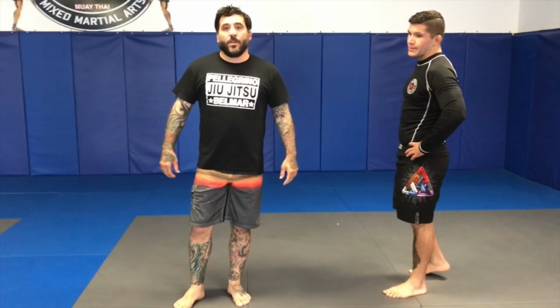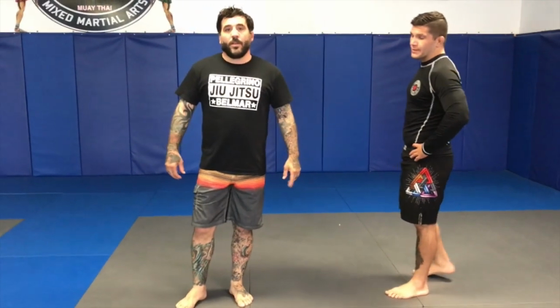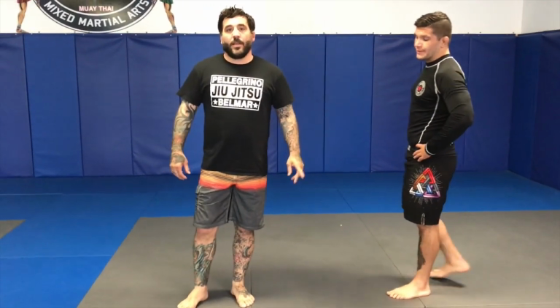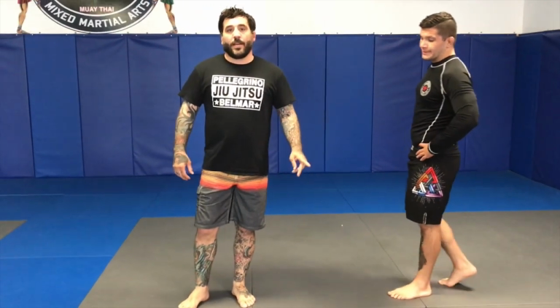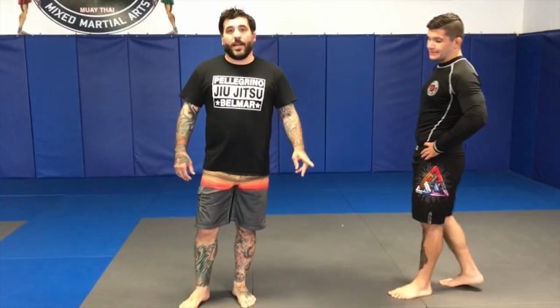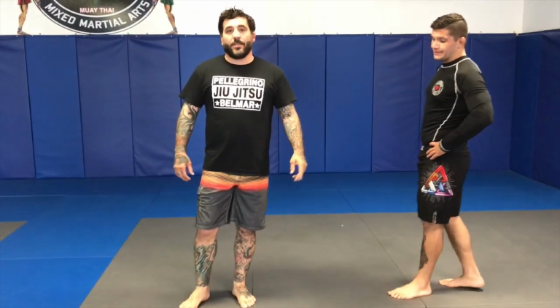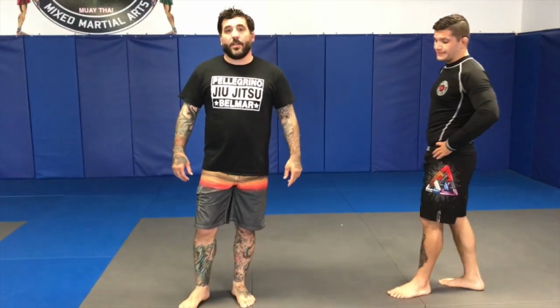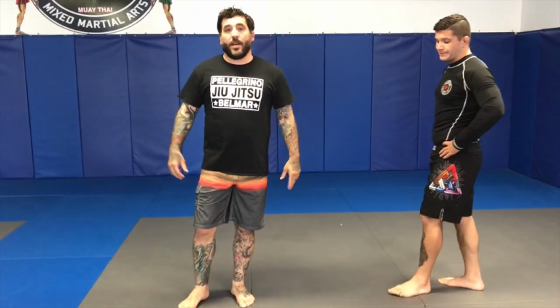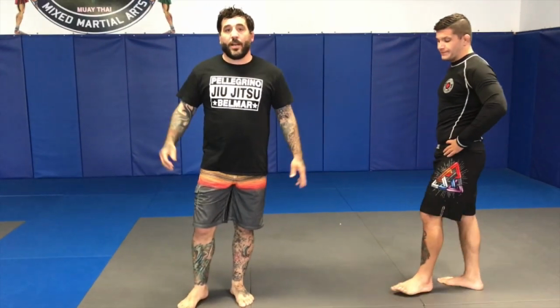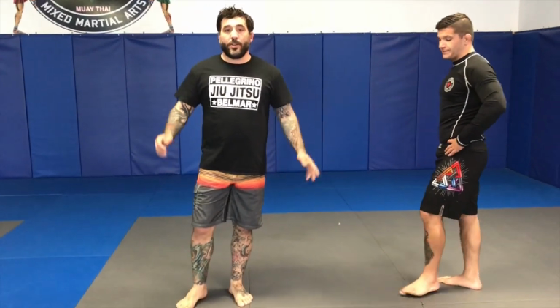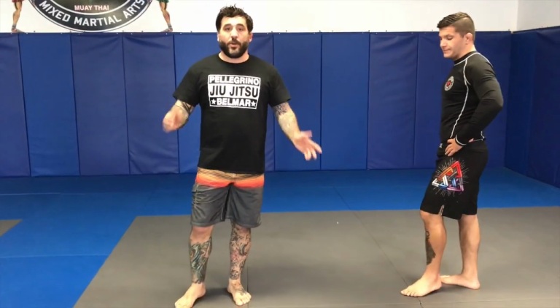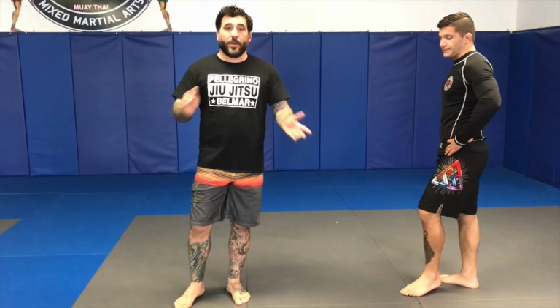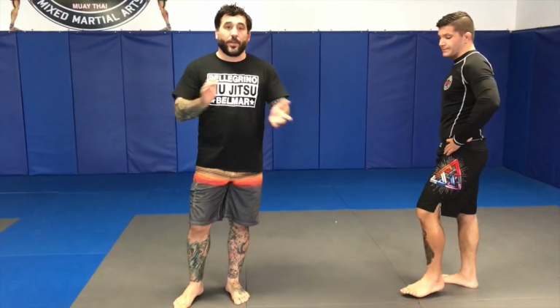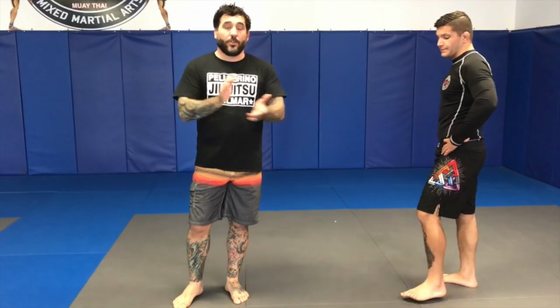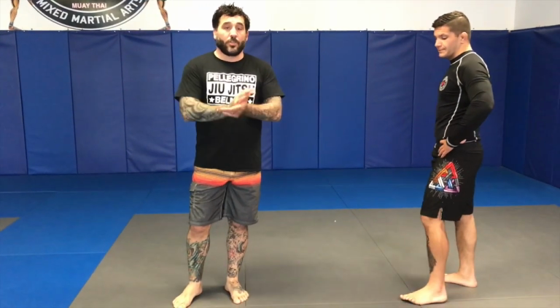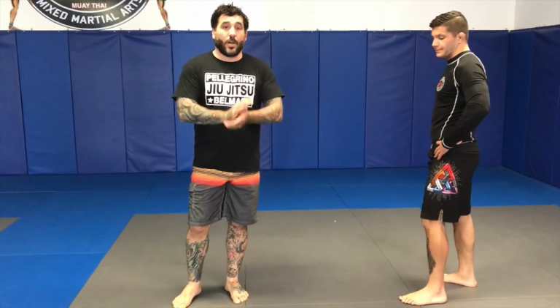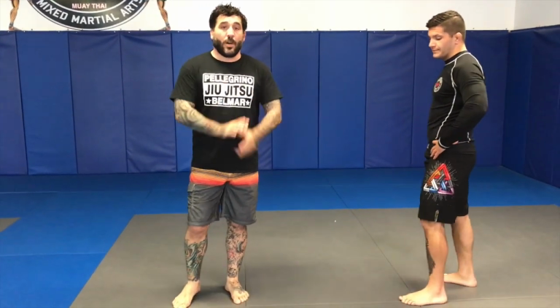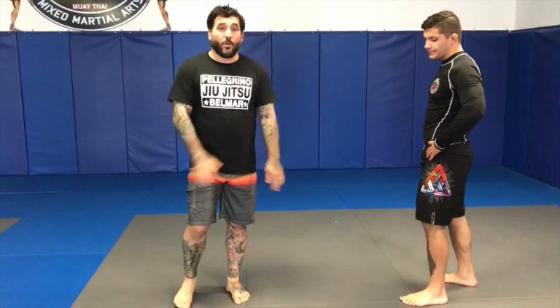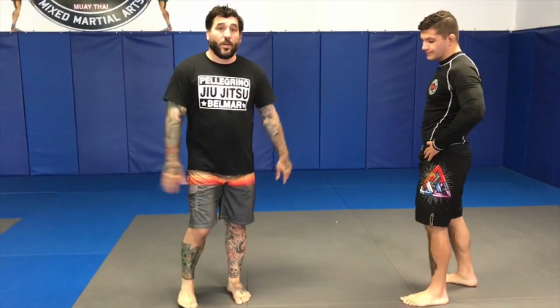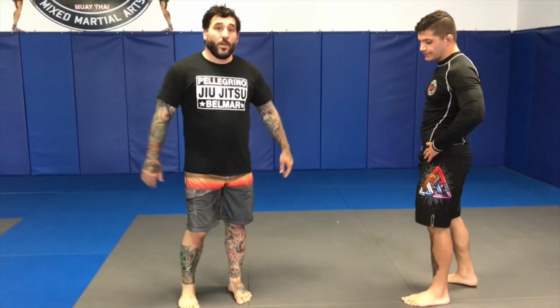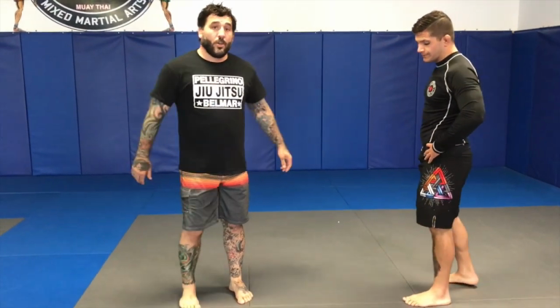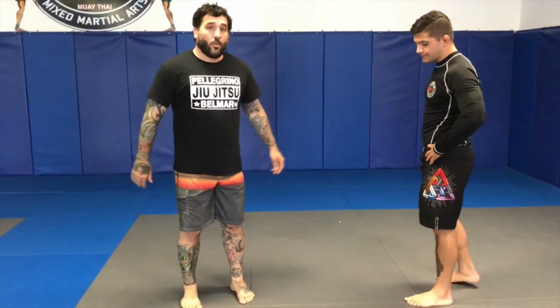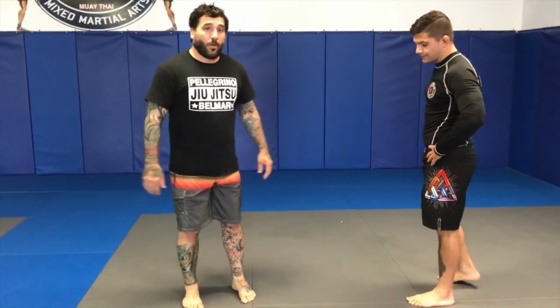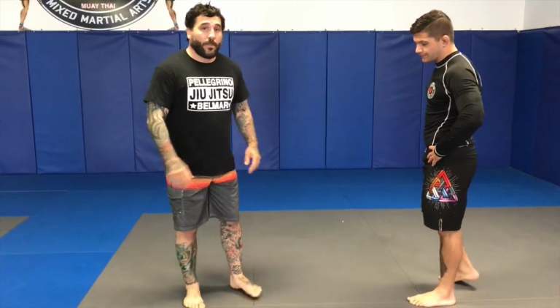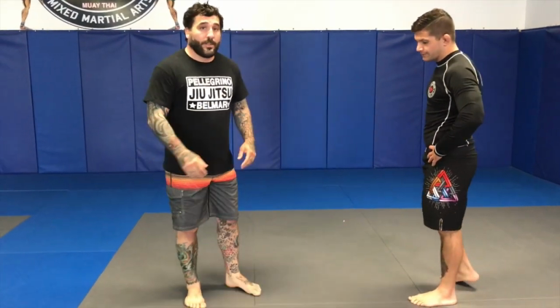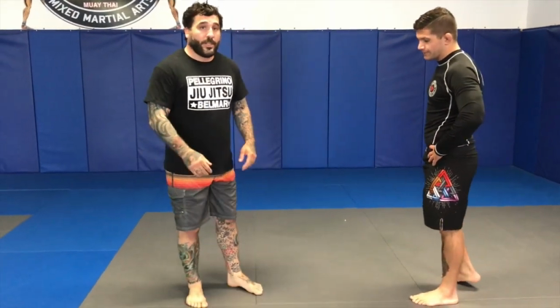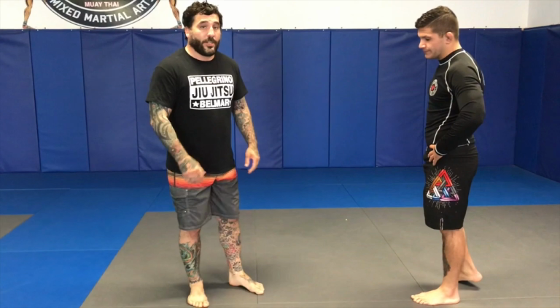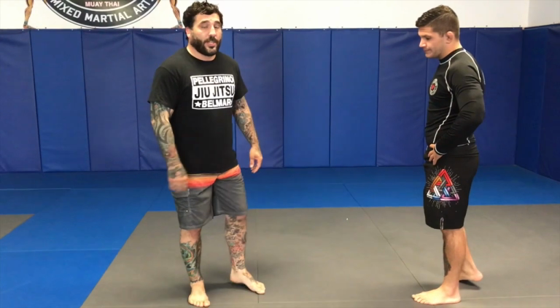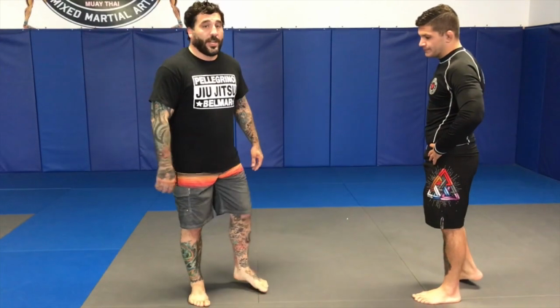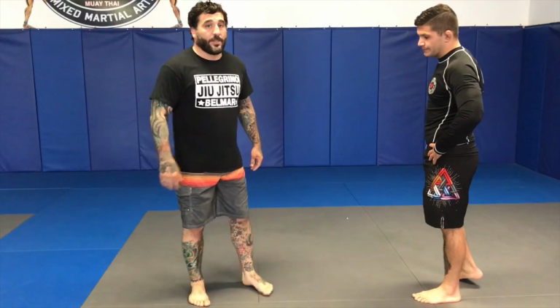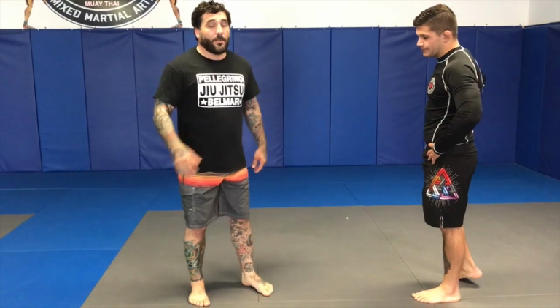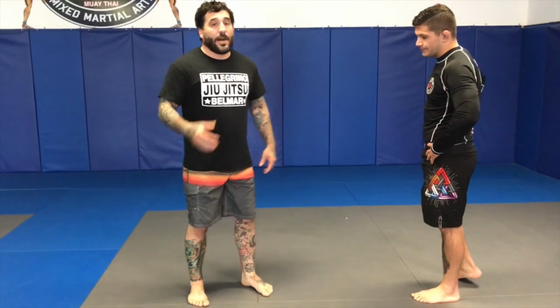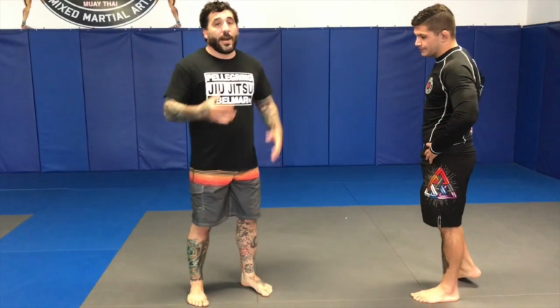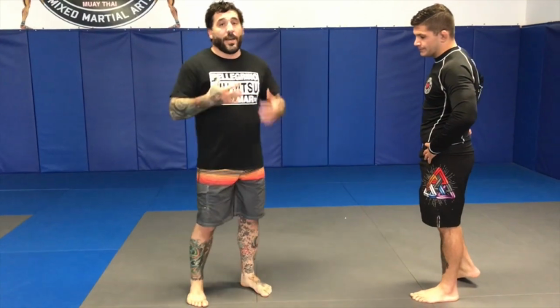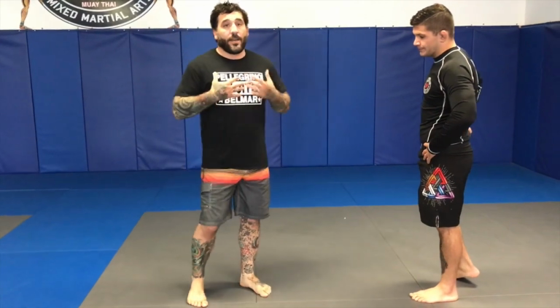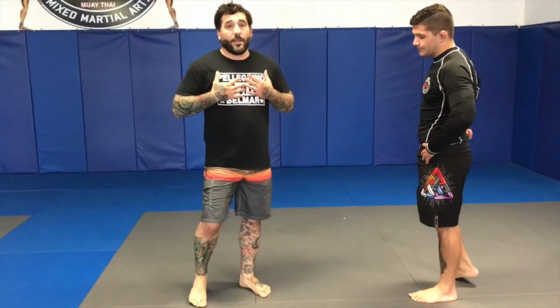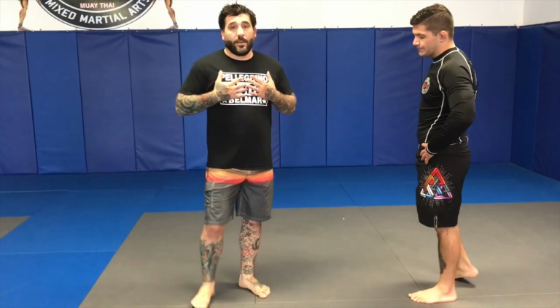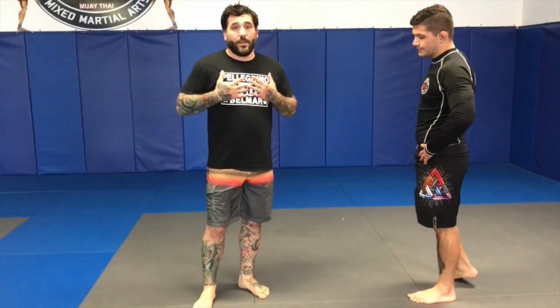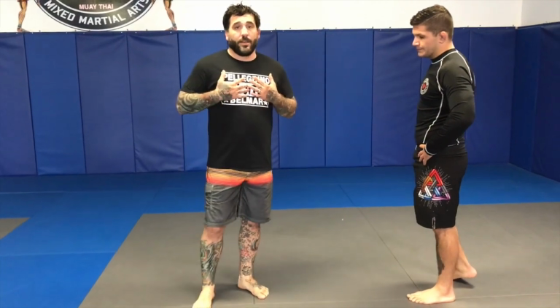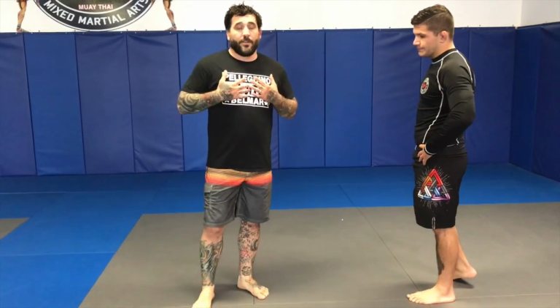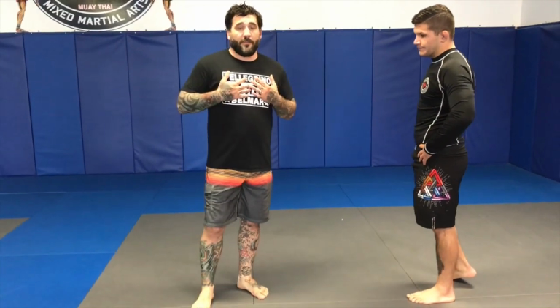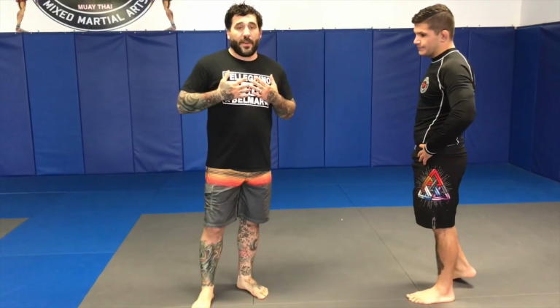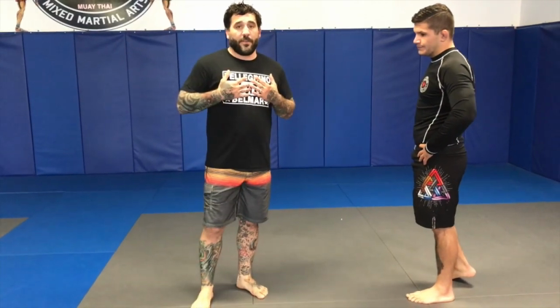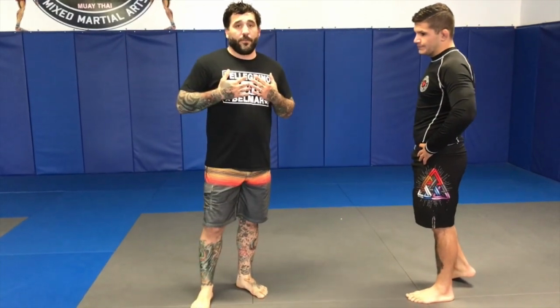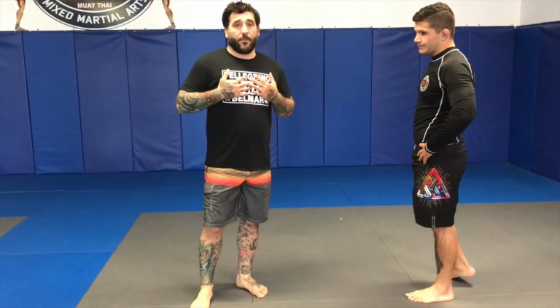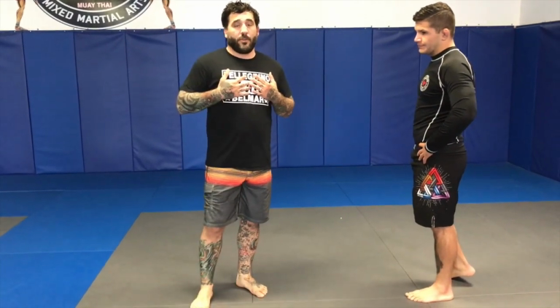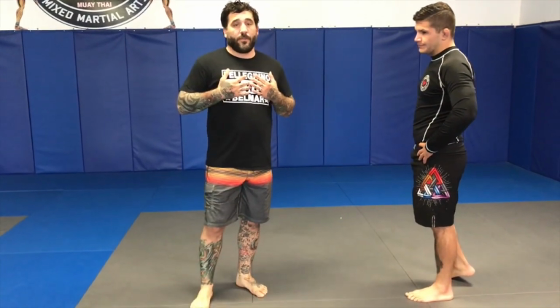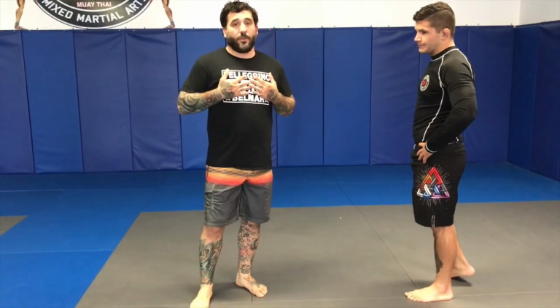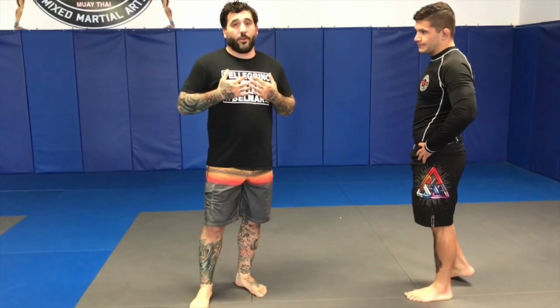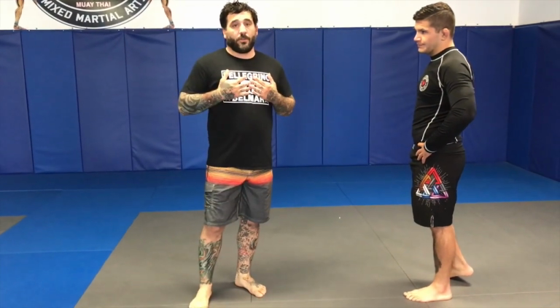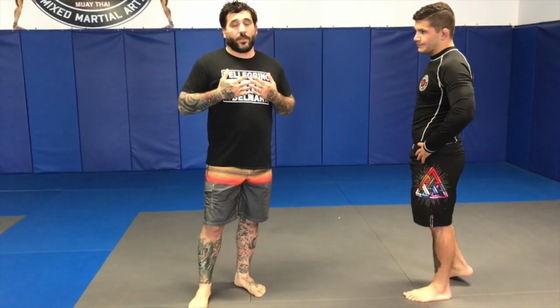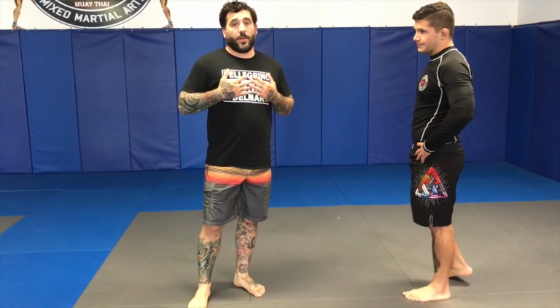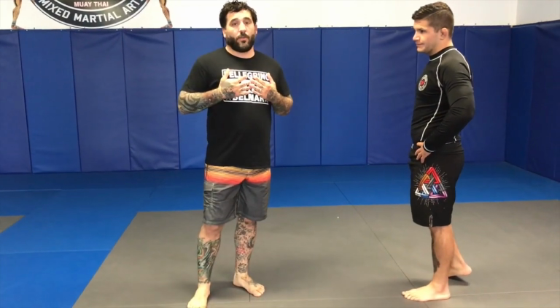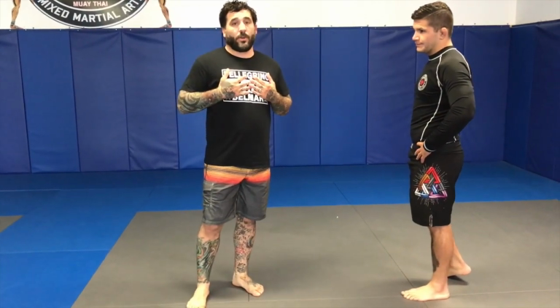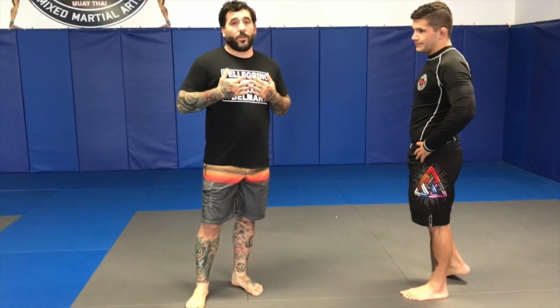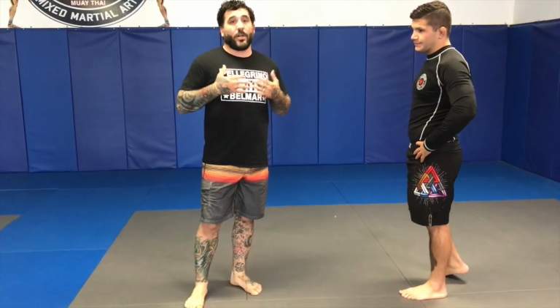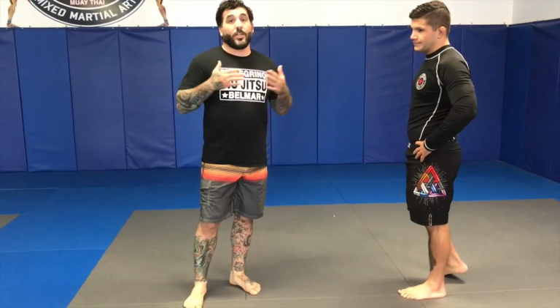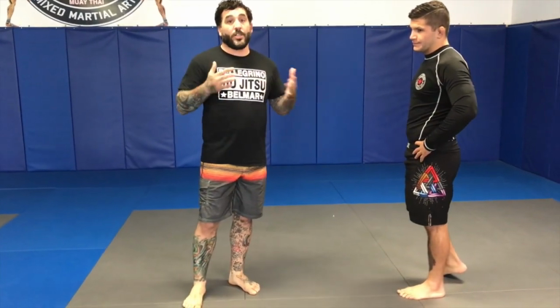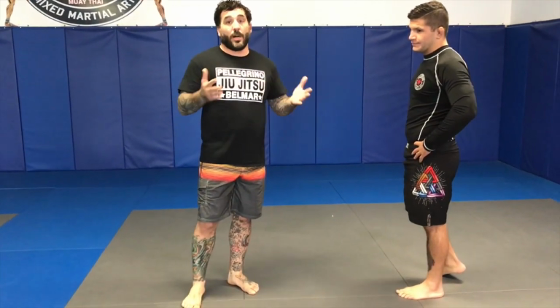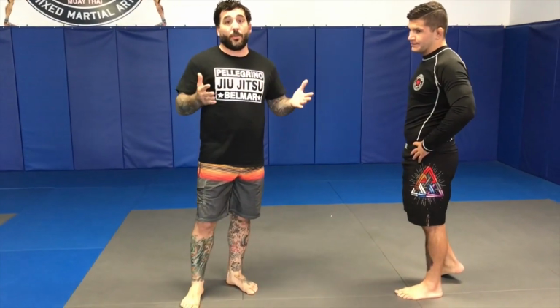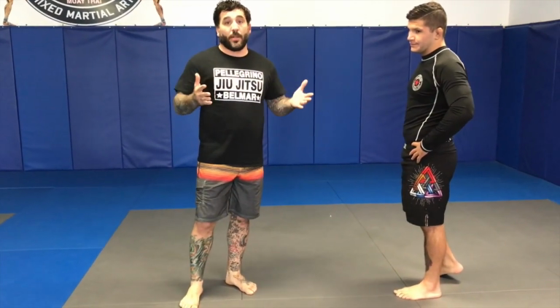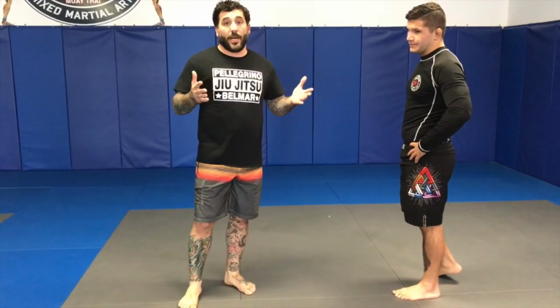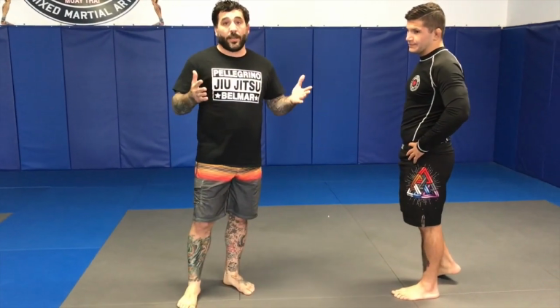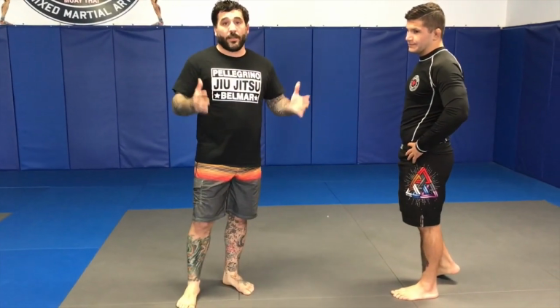Hey guys, how you doing? So what I'm going to teach today is my favorite move in the whole entire world — a double leg.